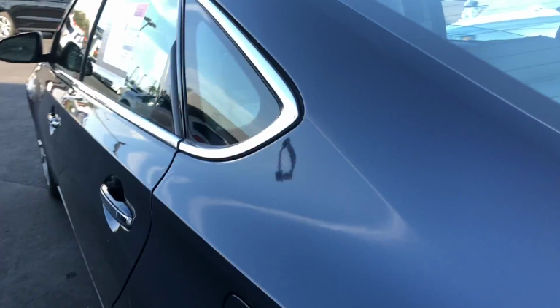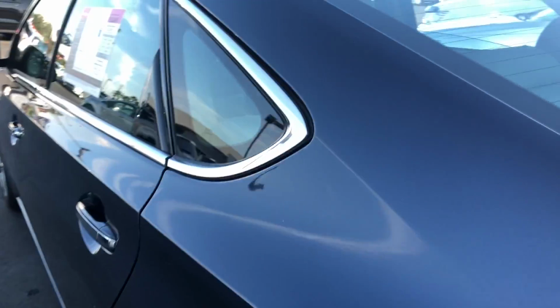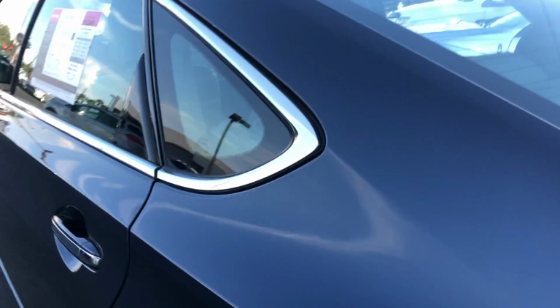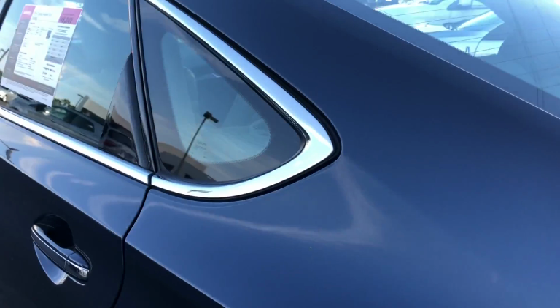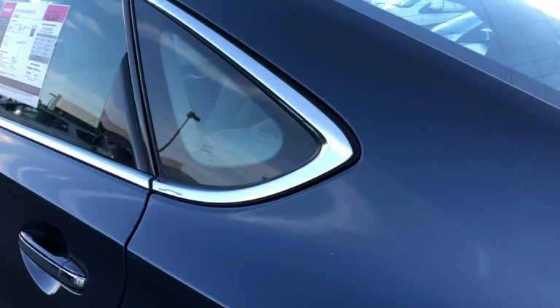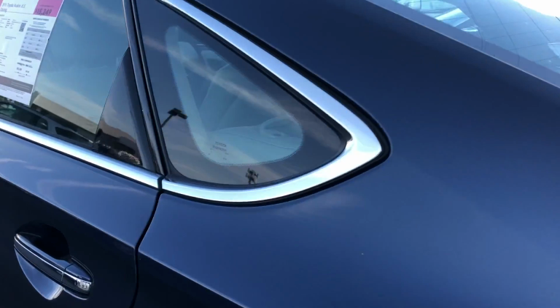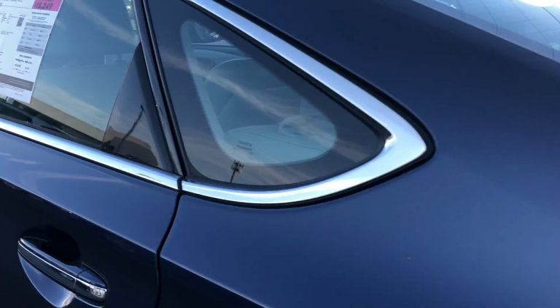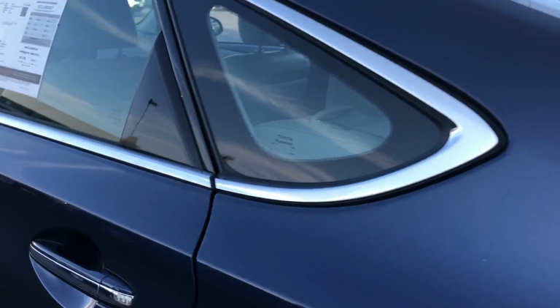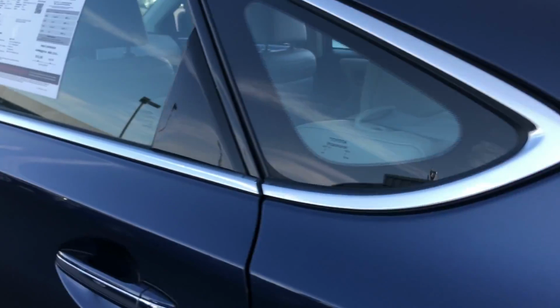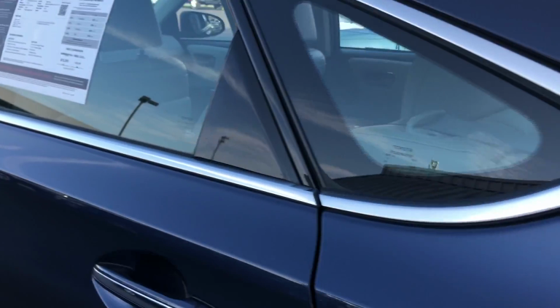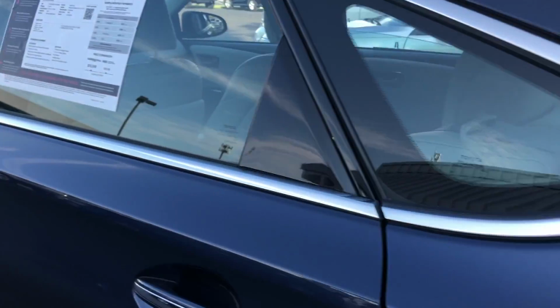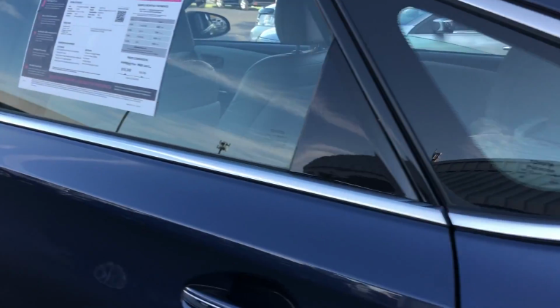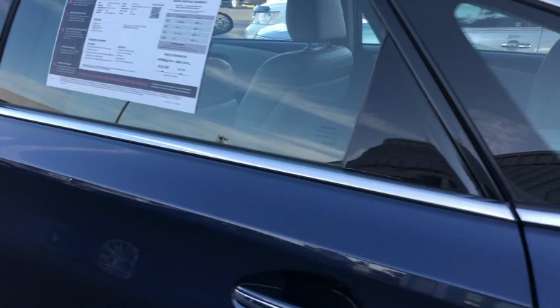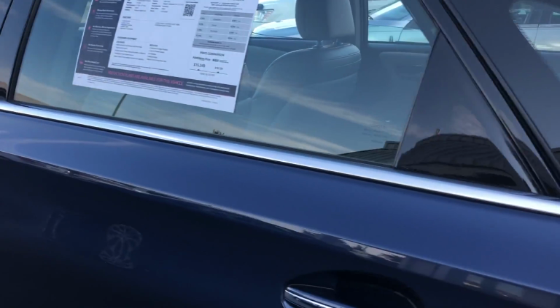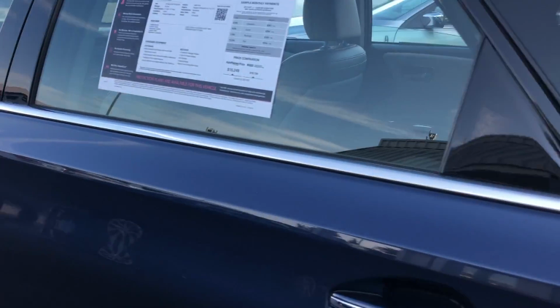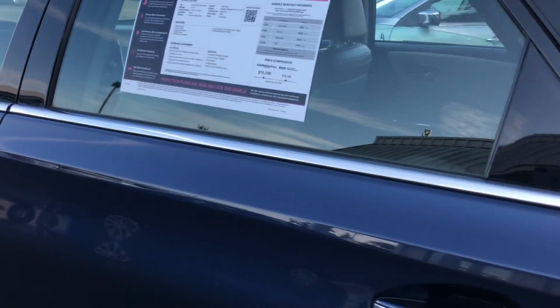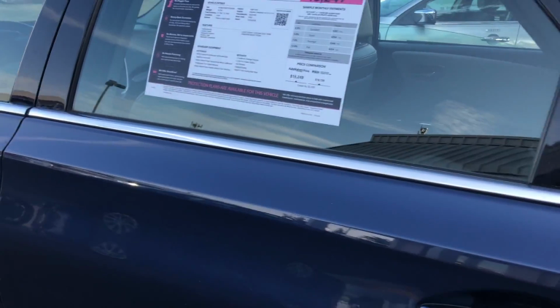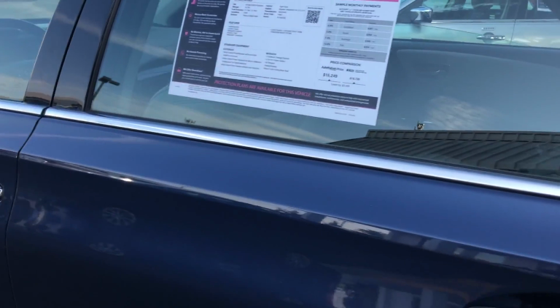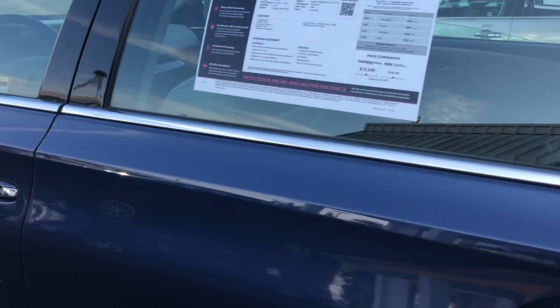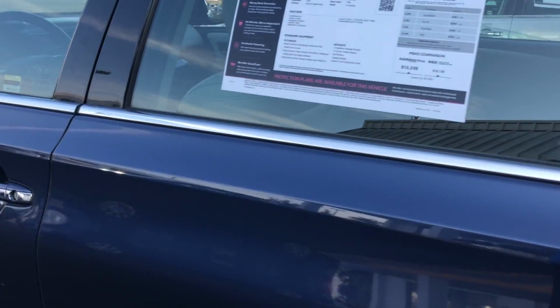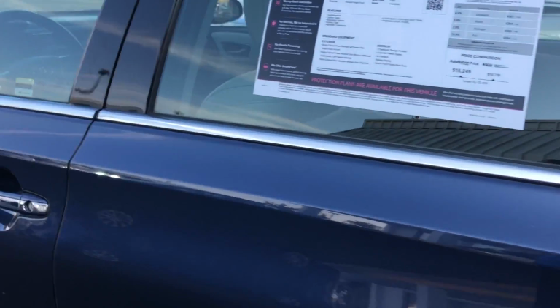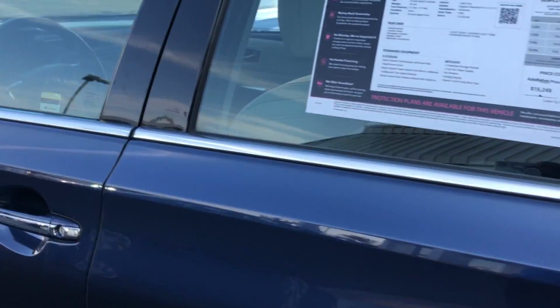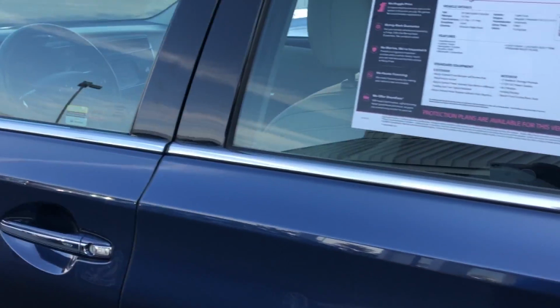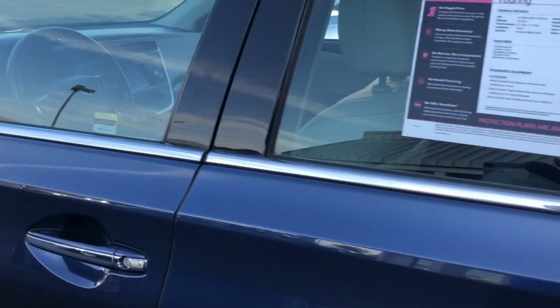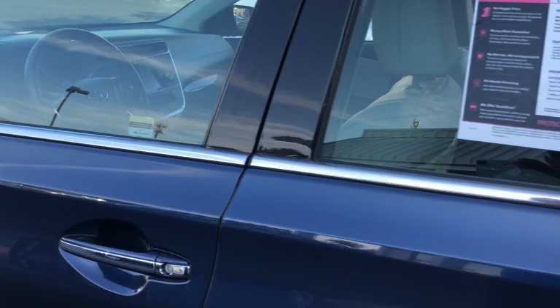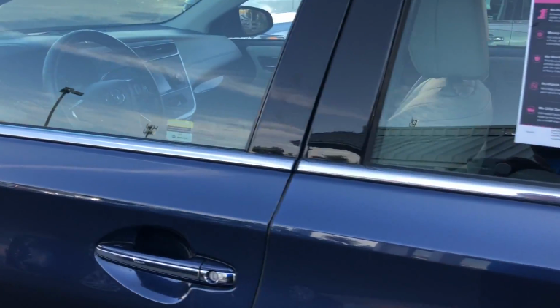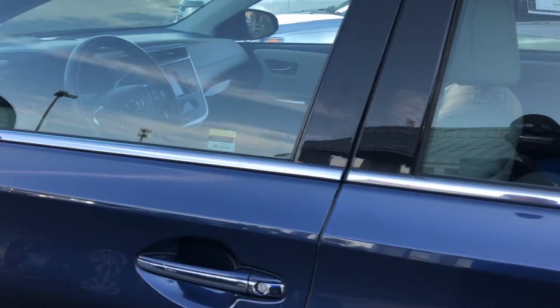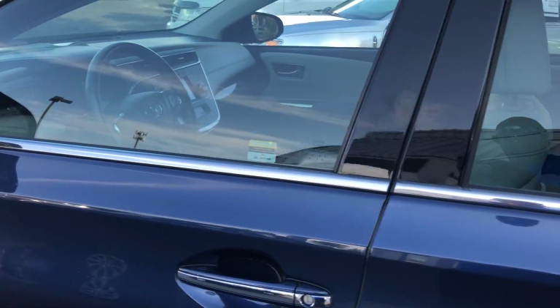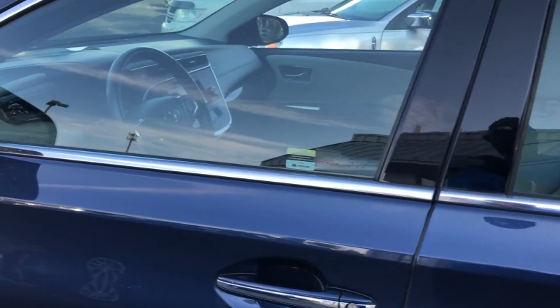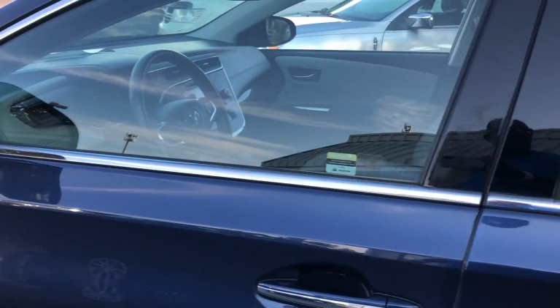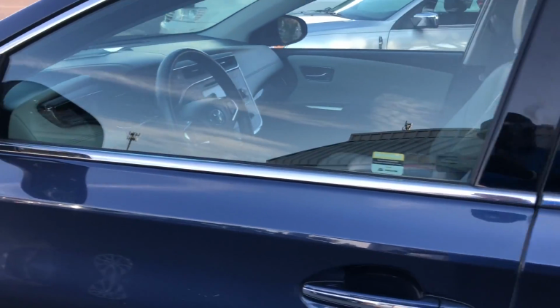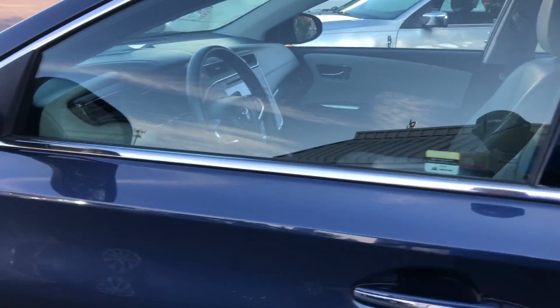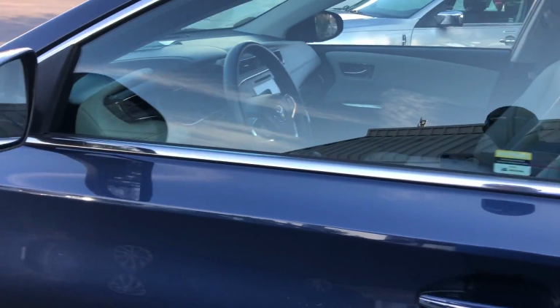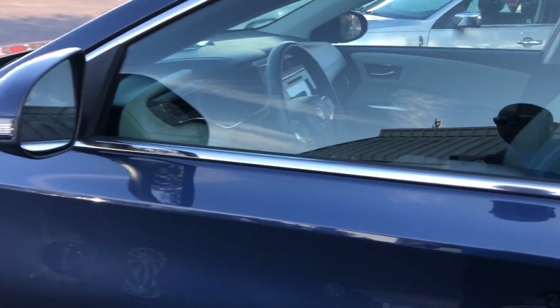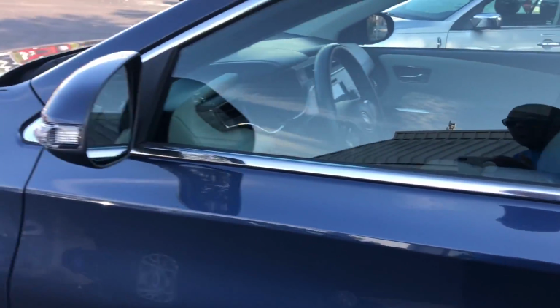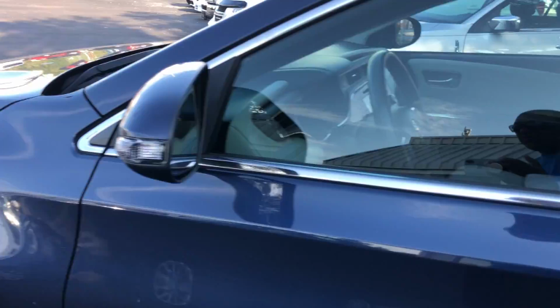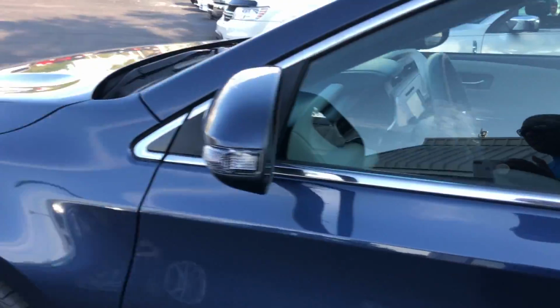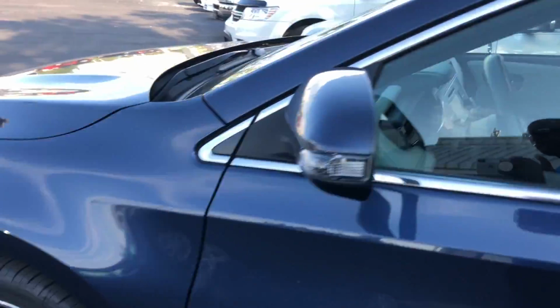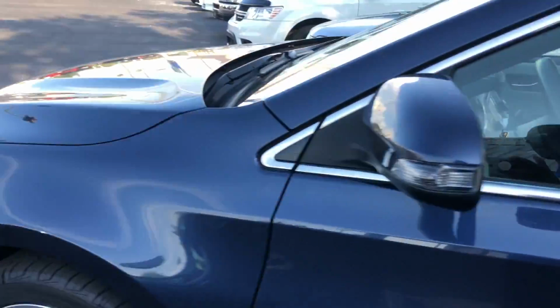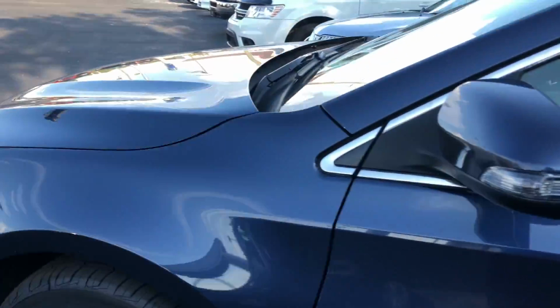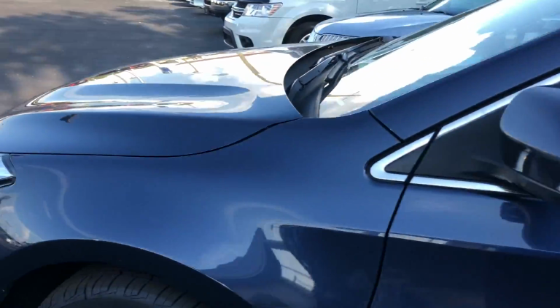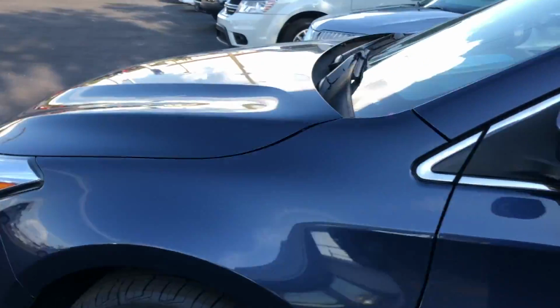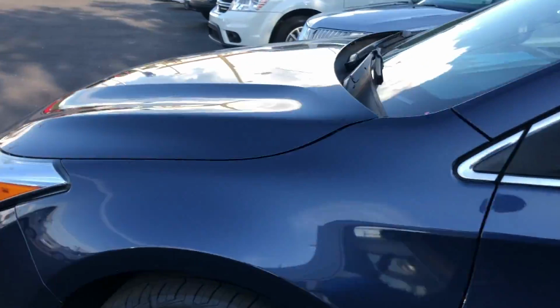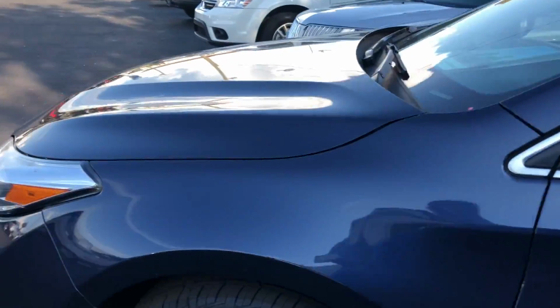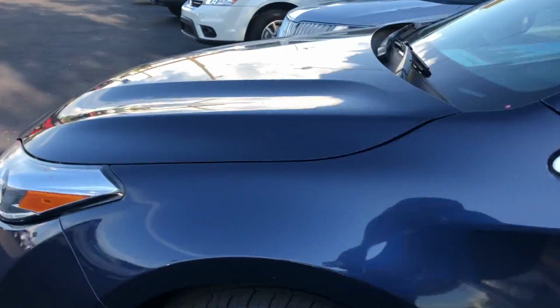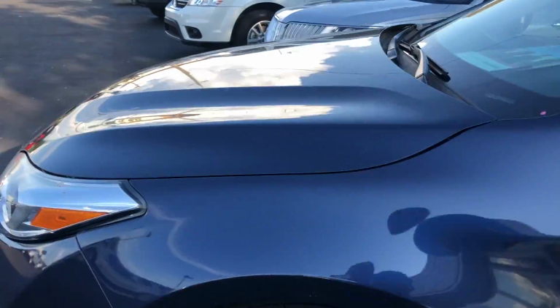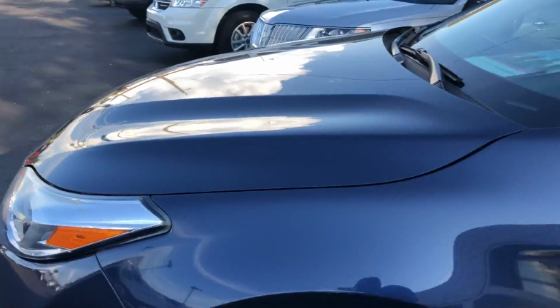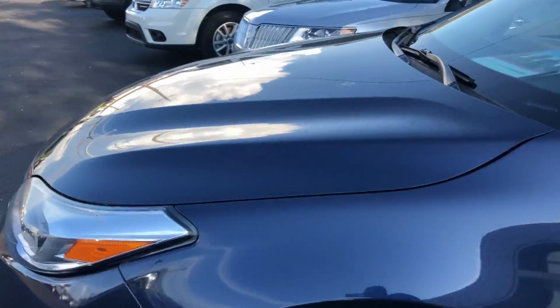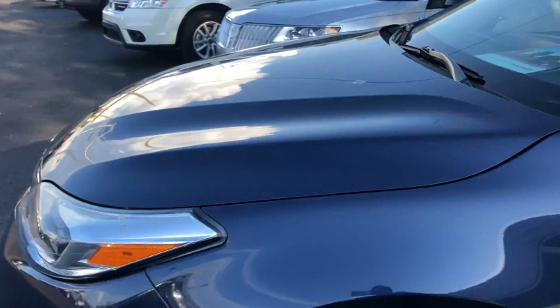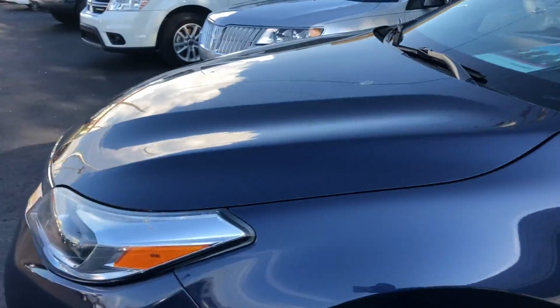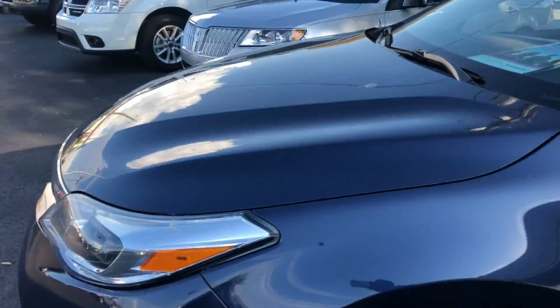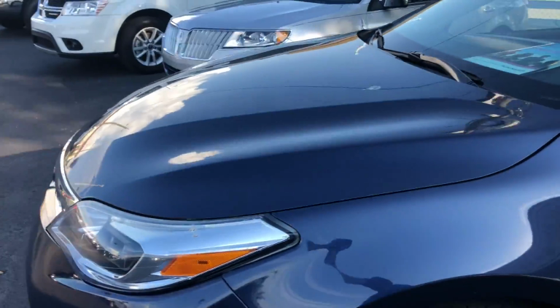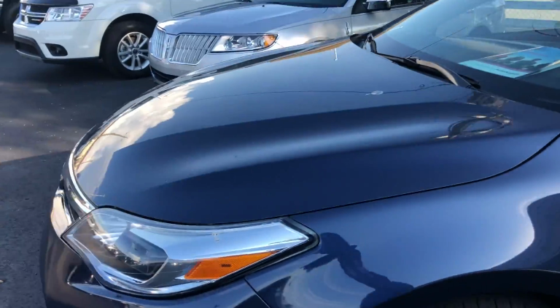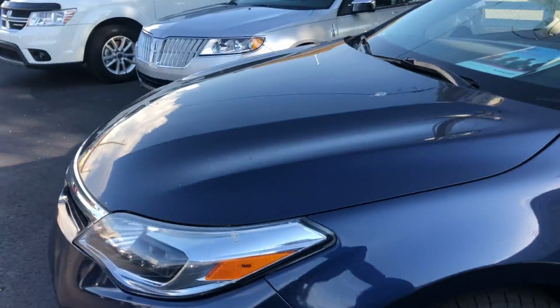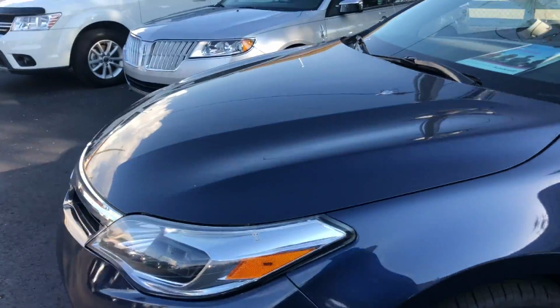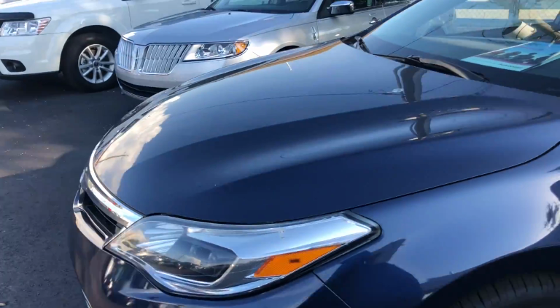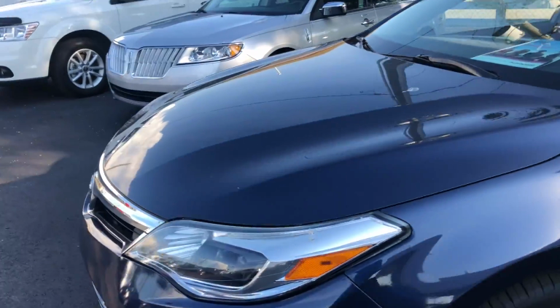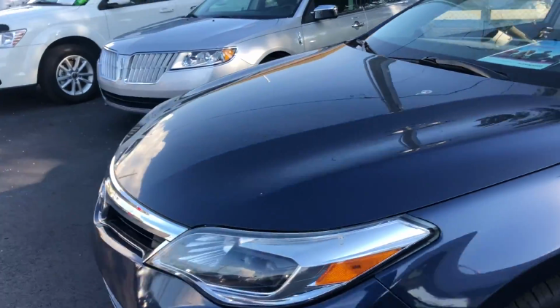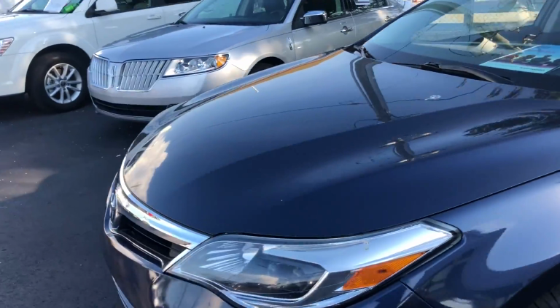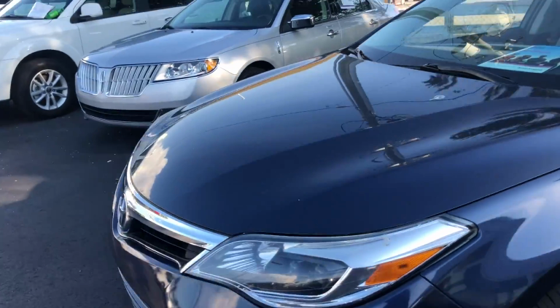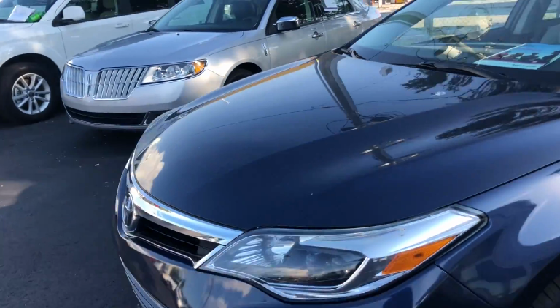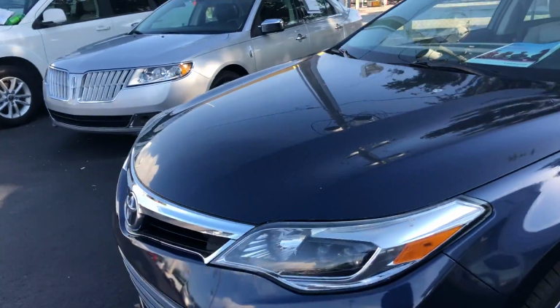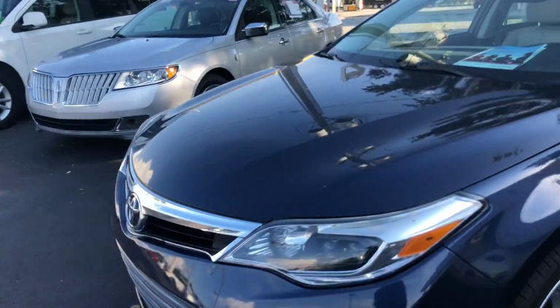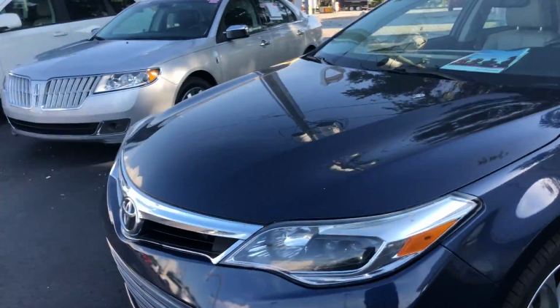This vehicle is powered by a 3.5-liter six-cylinder. It's got lots of power.